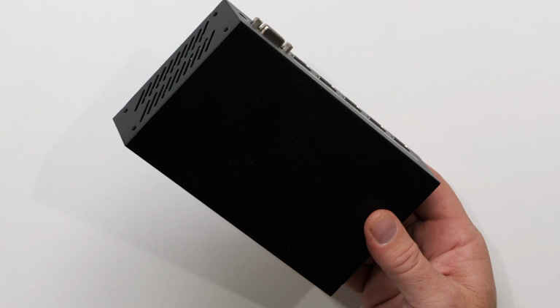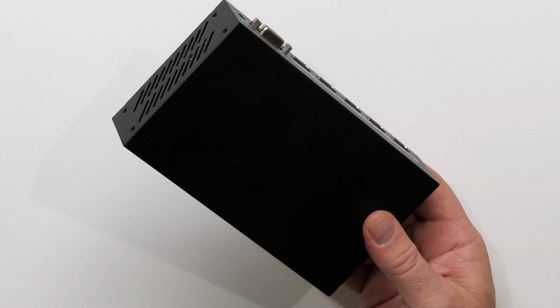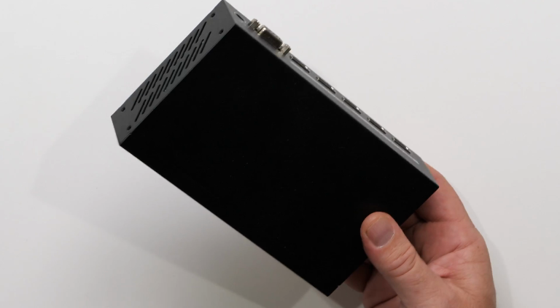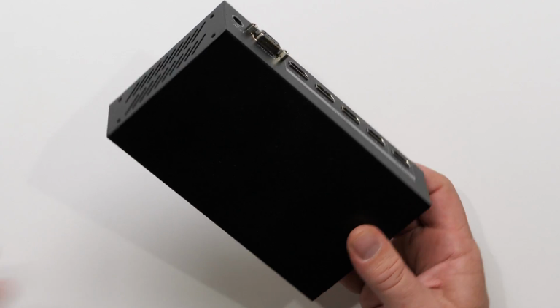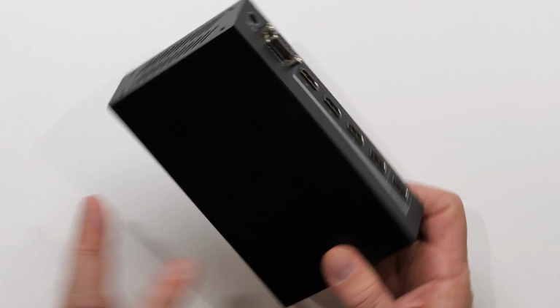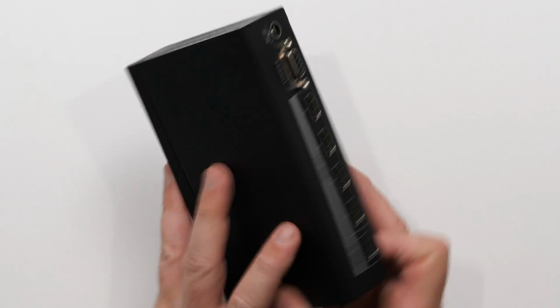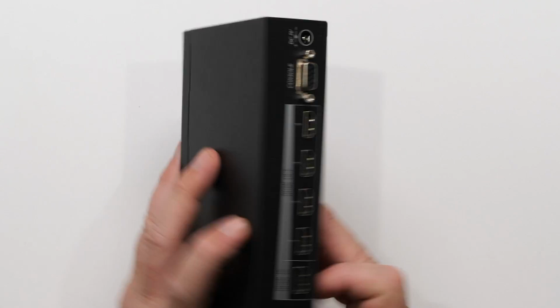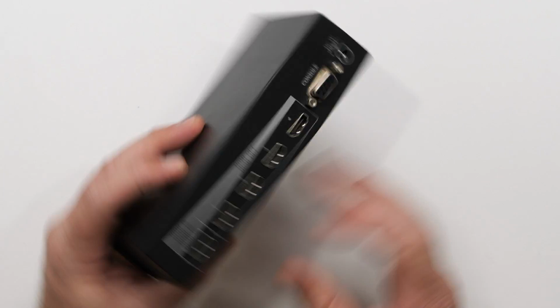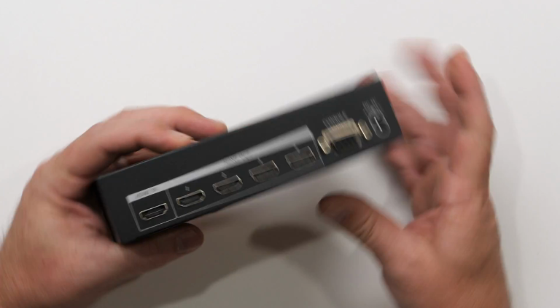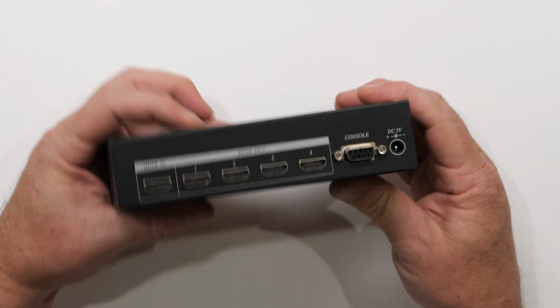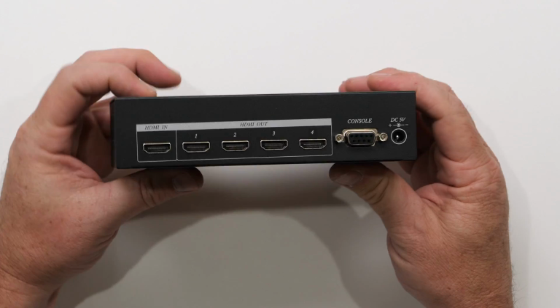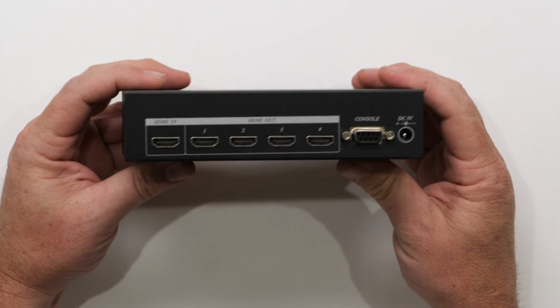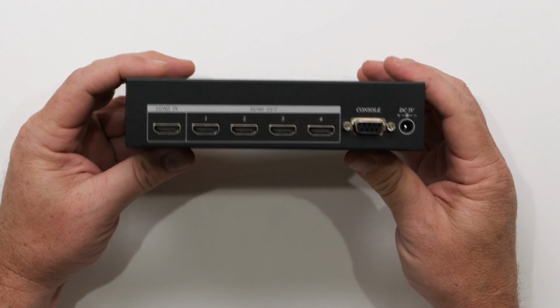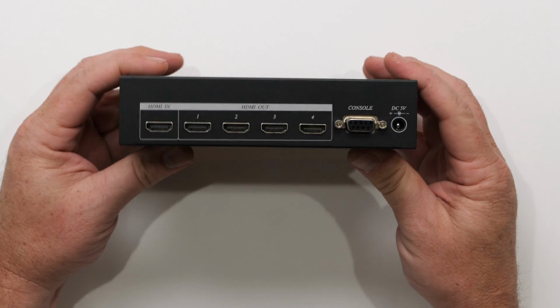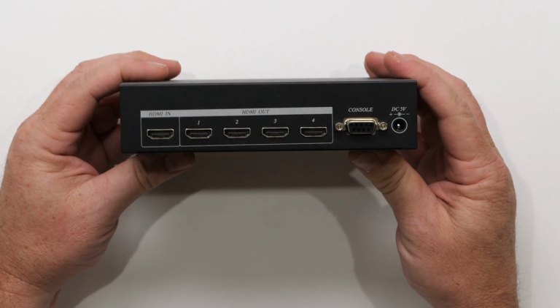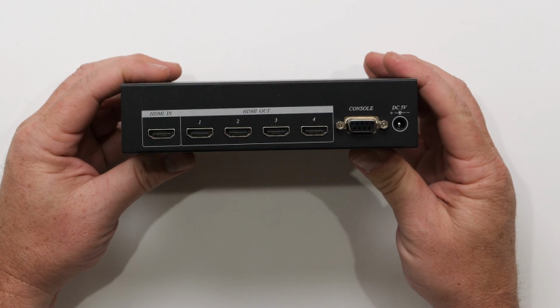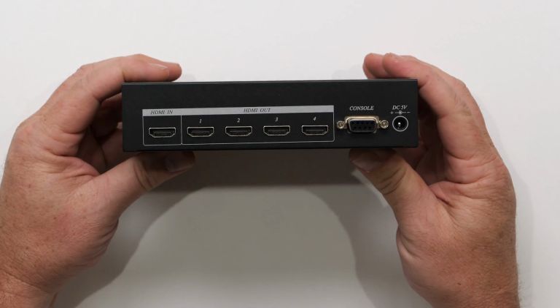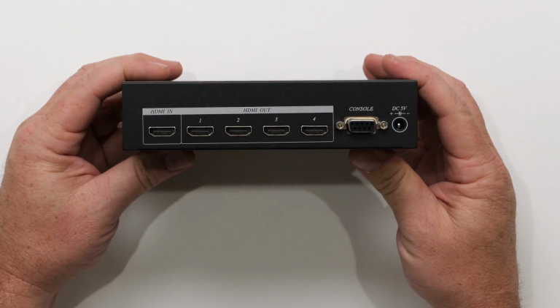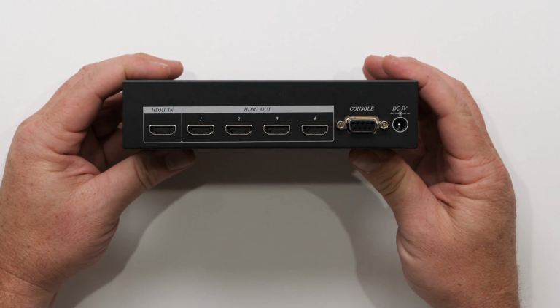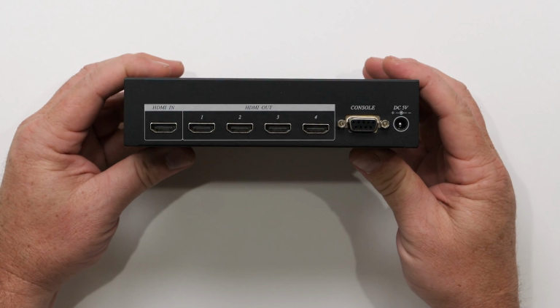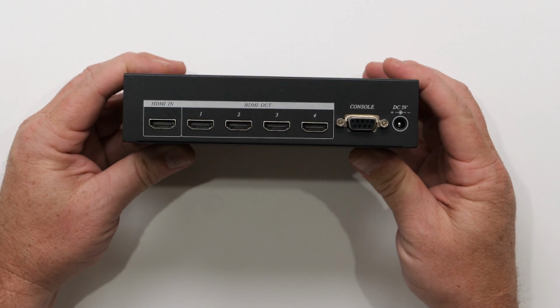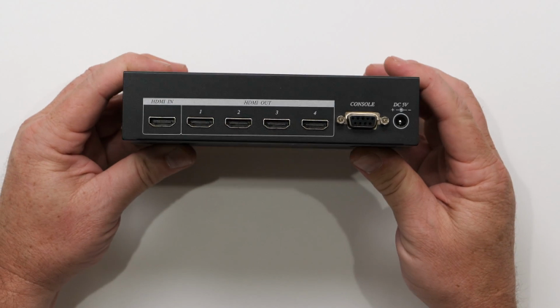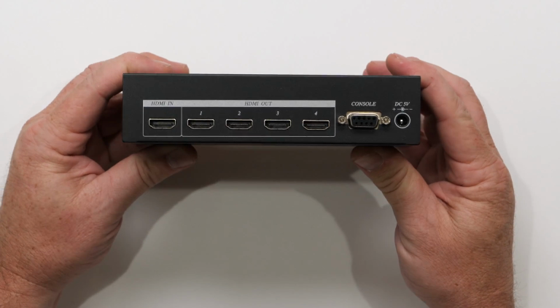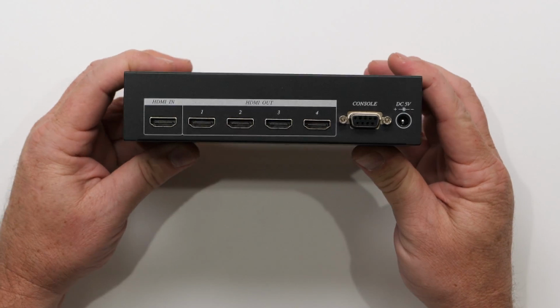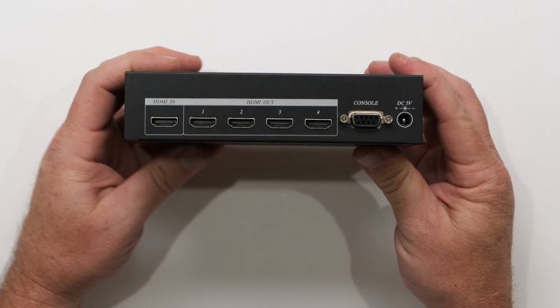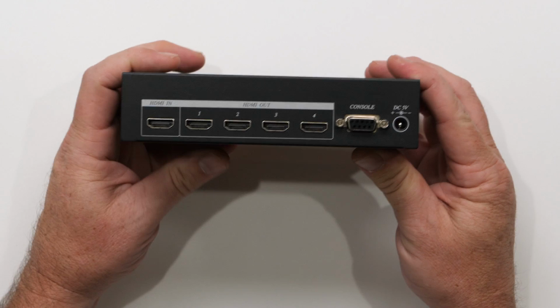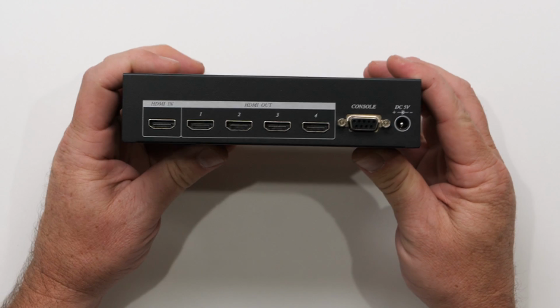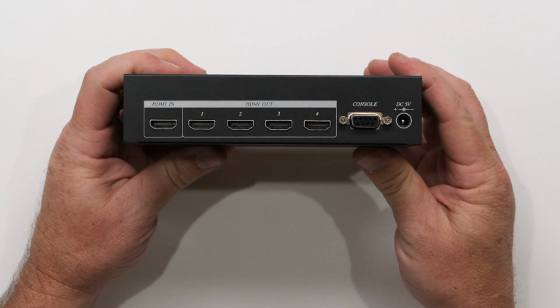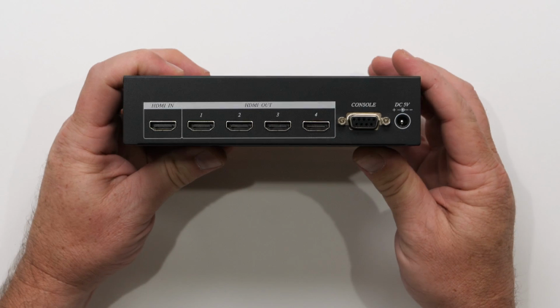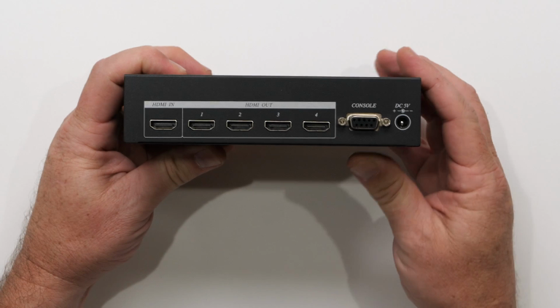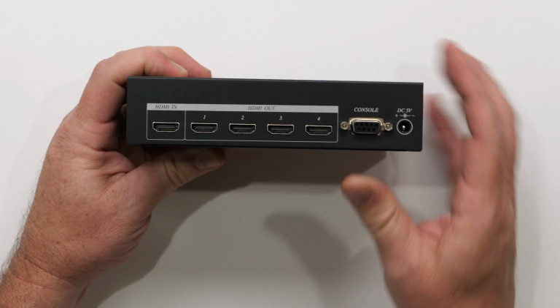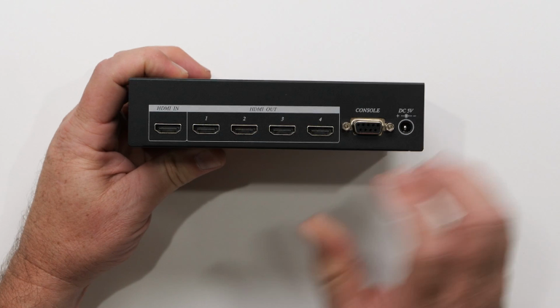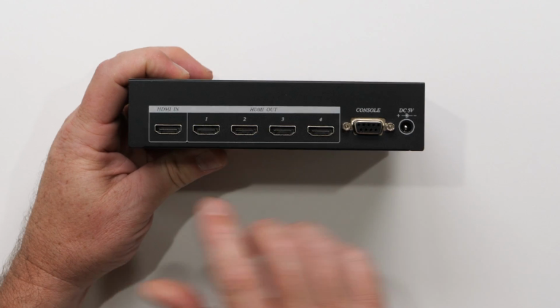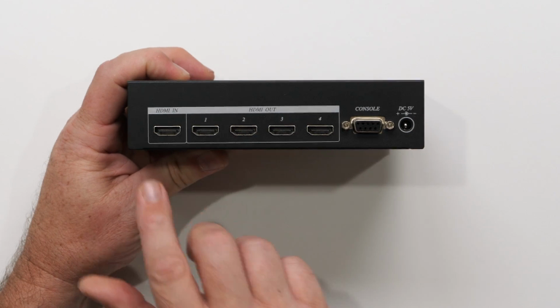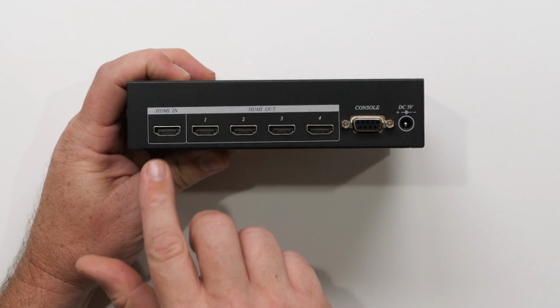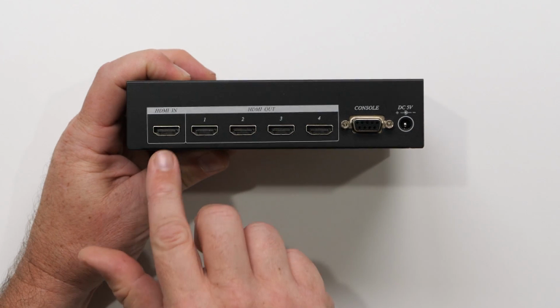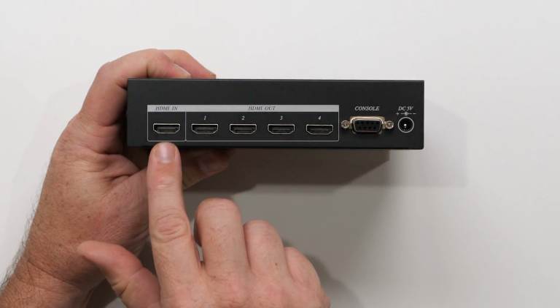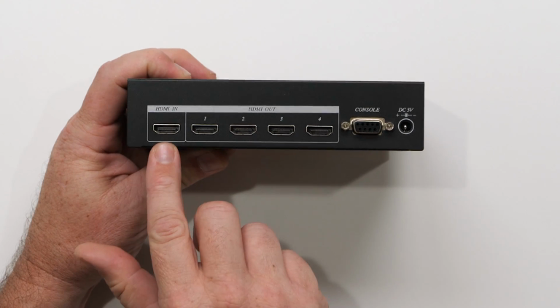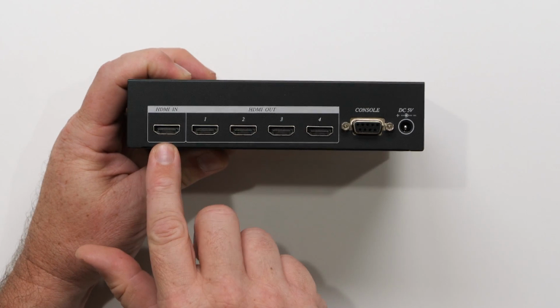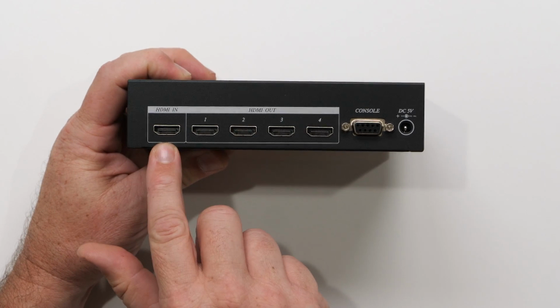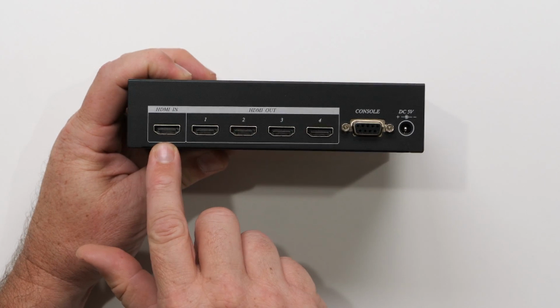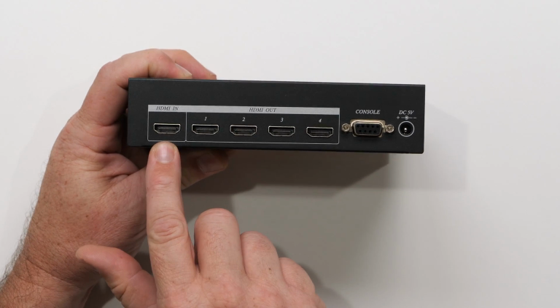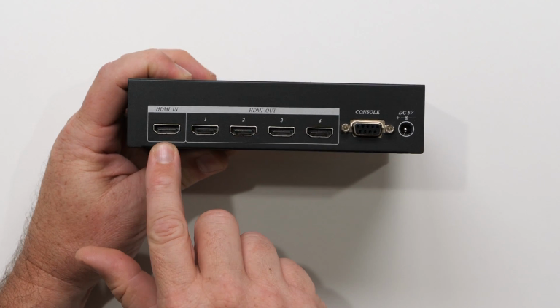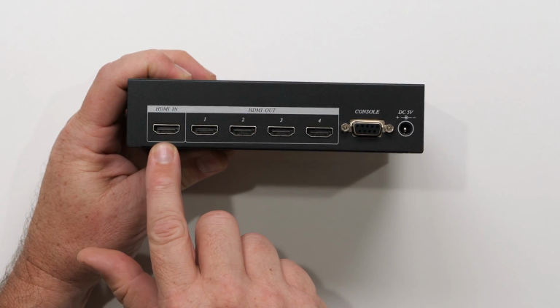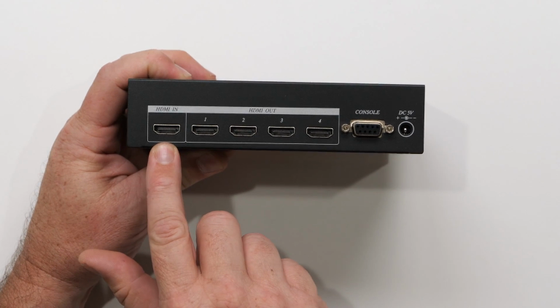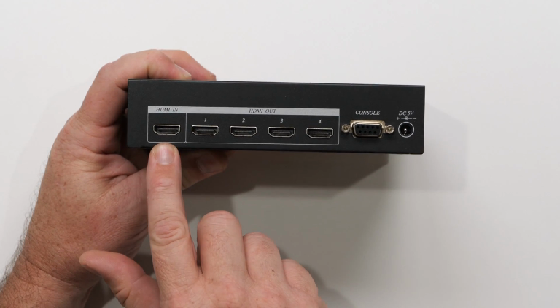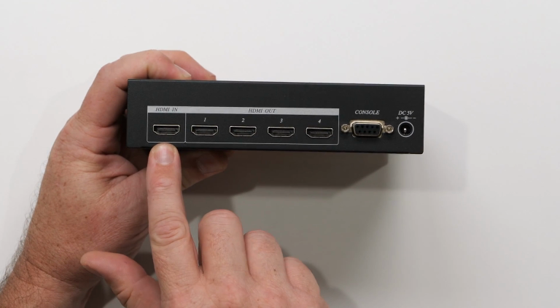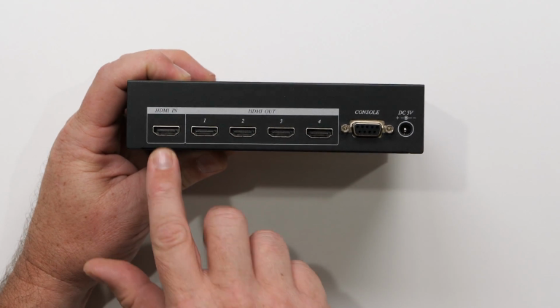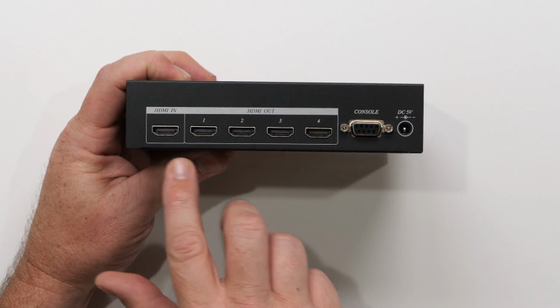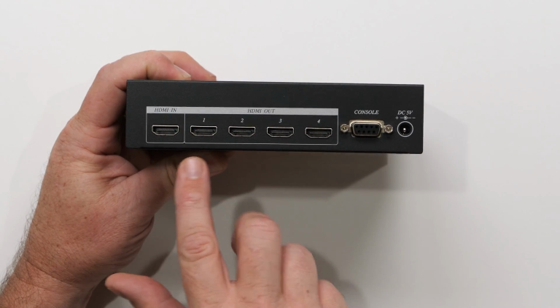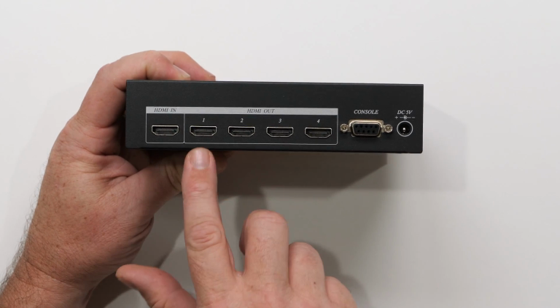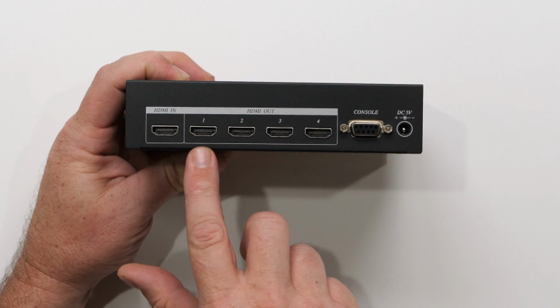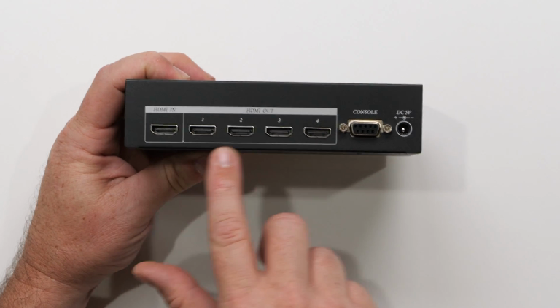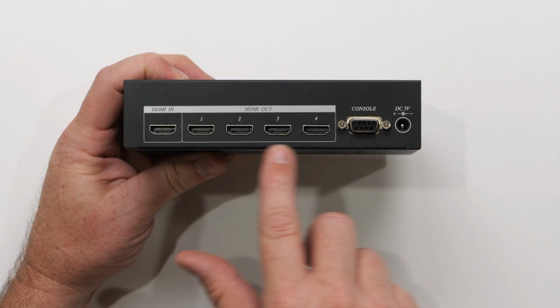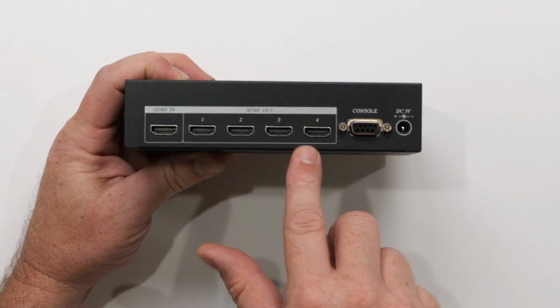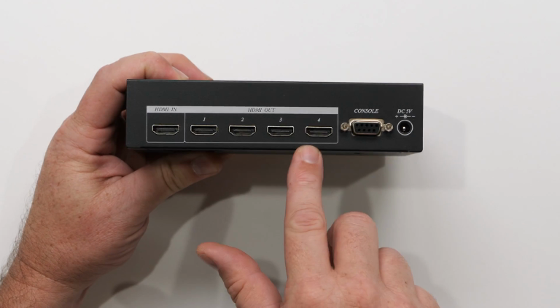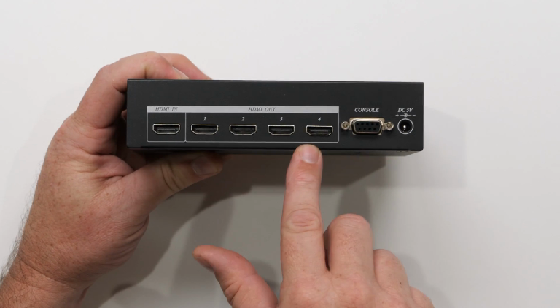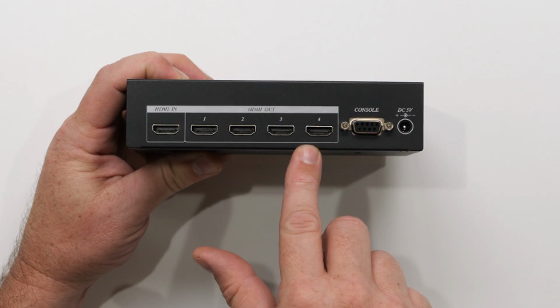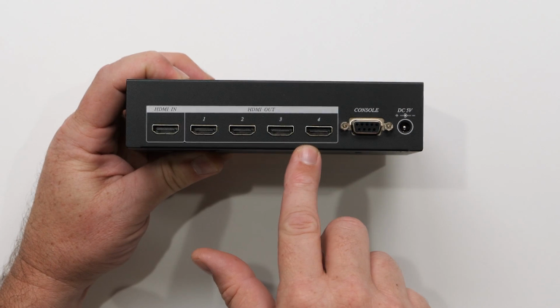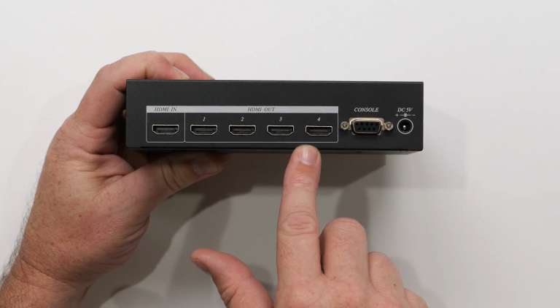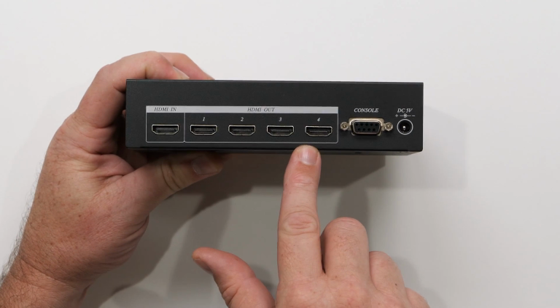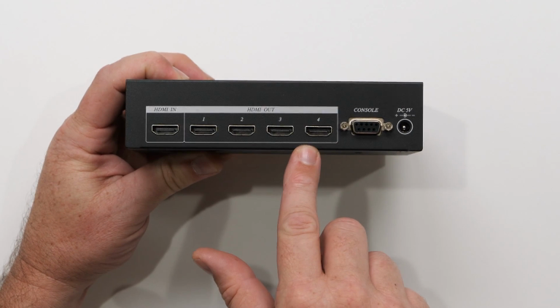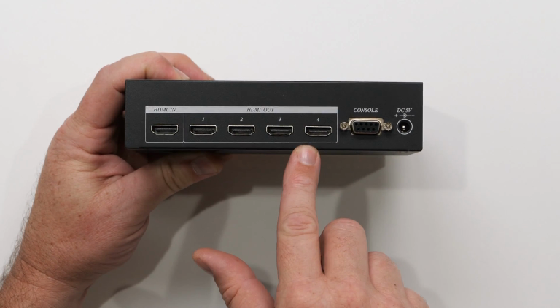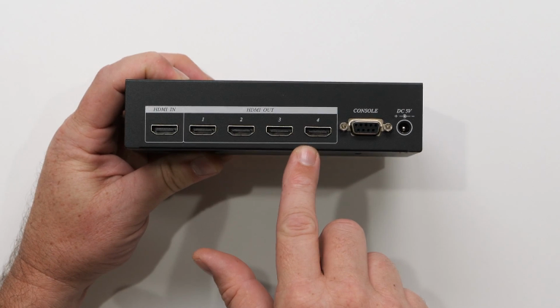Let me switch up here to this view. So what you see is you get one HDMI input and four HDMI outputs.